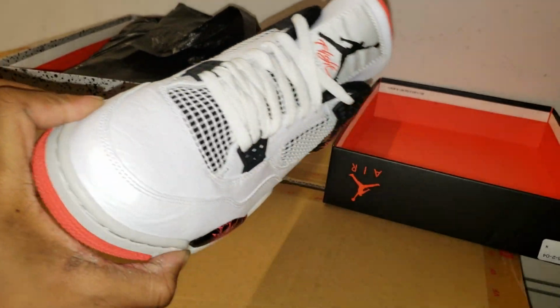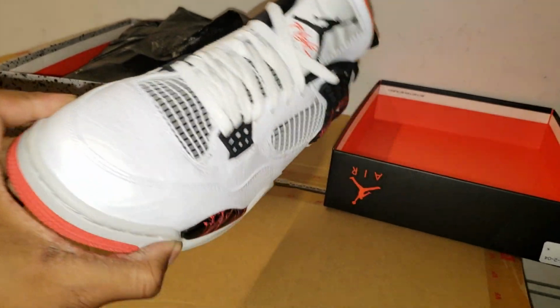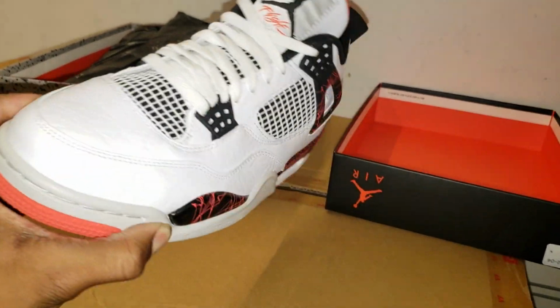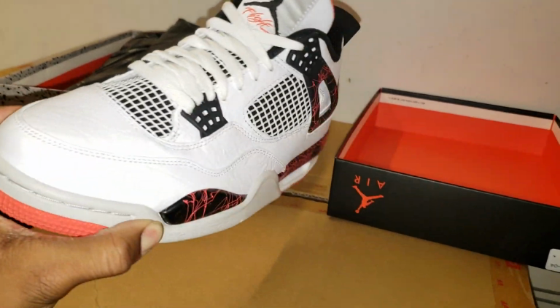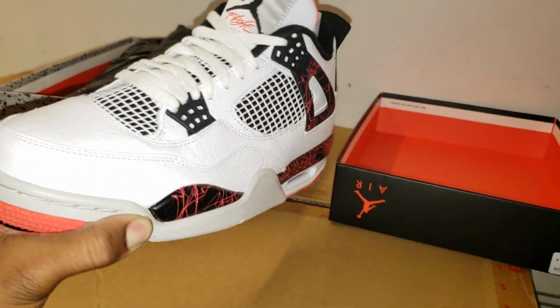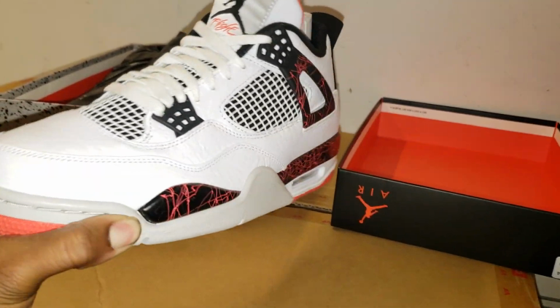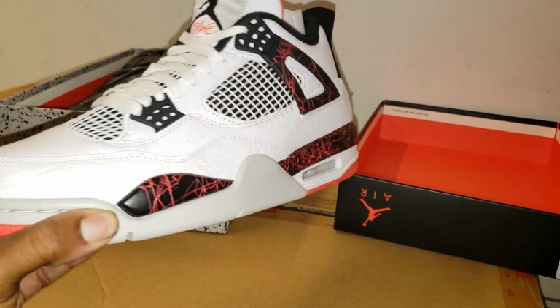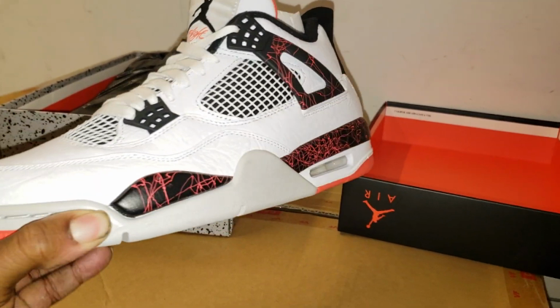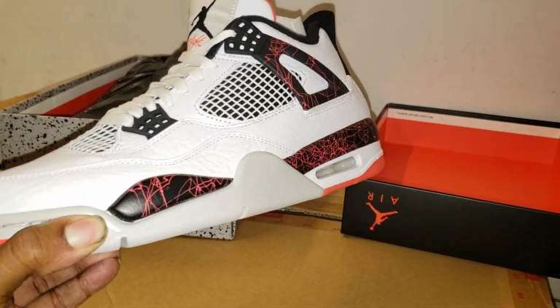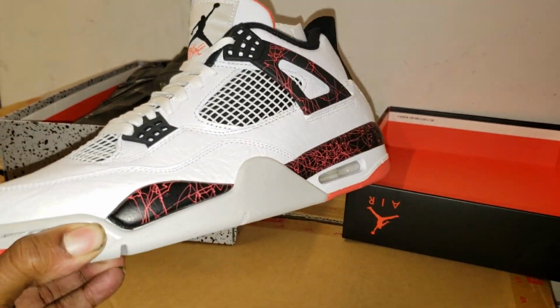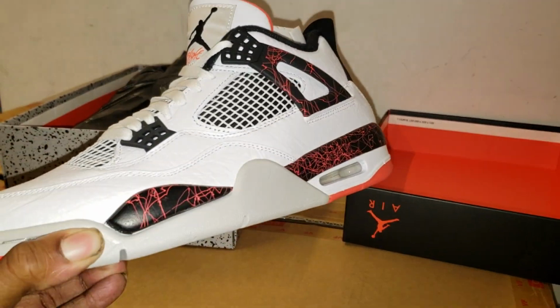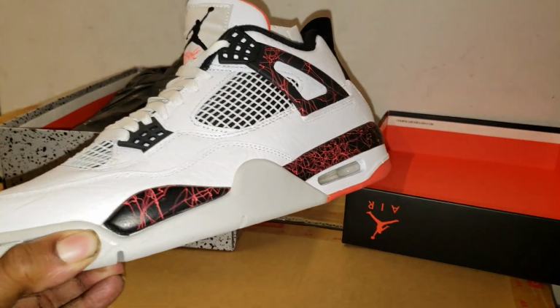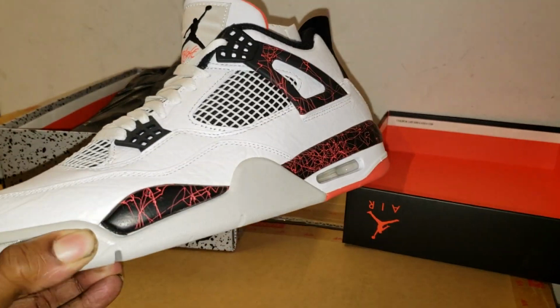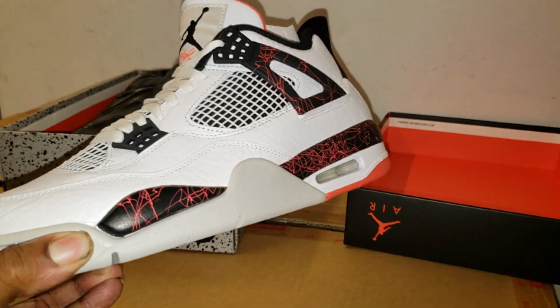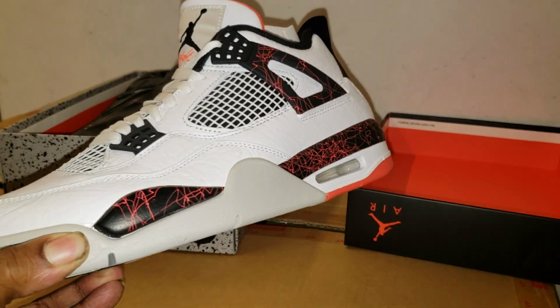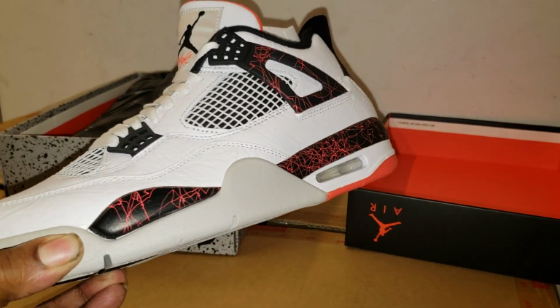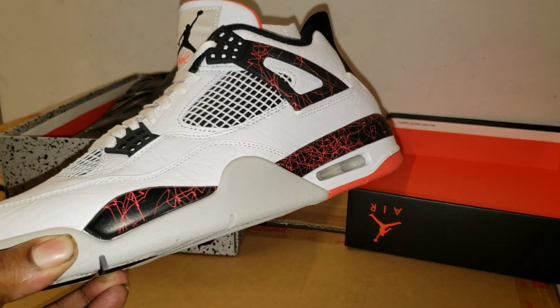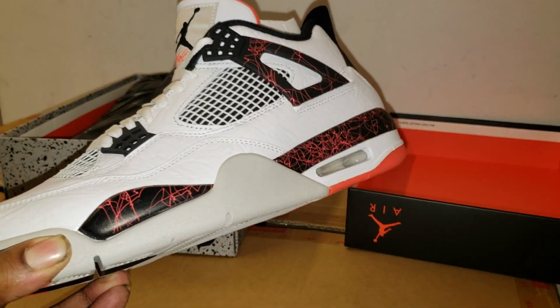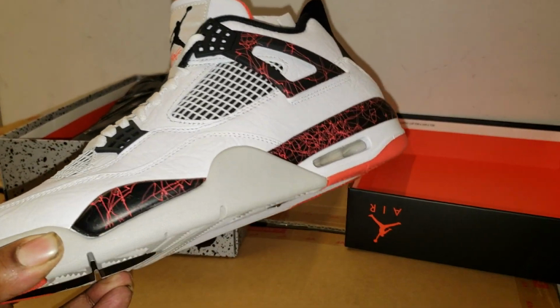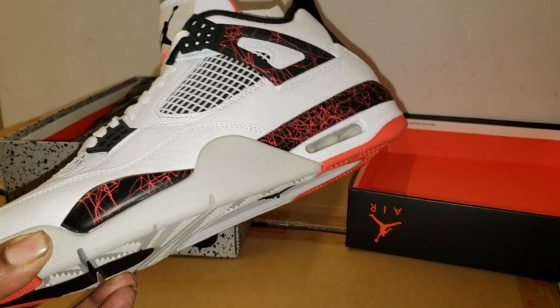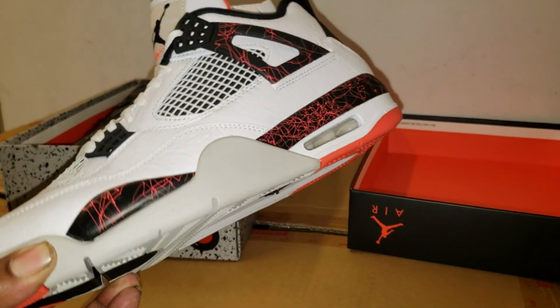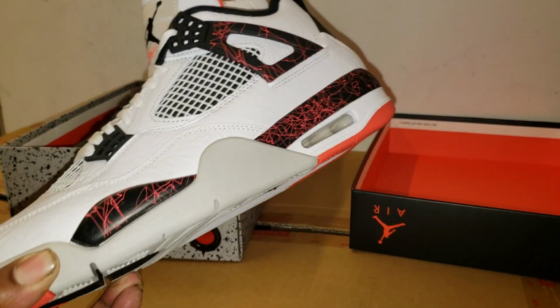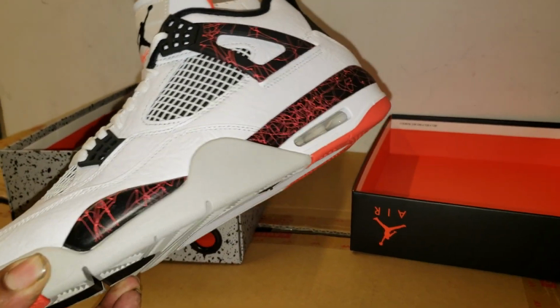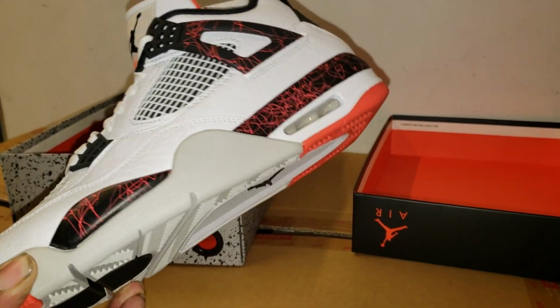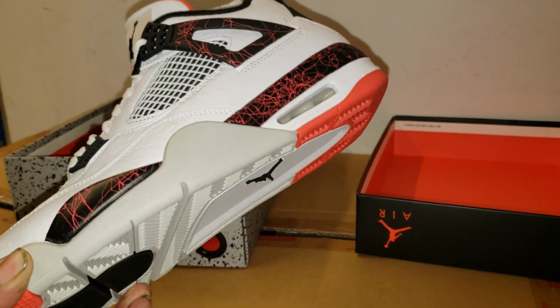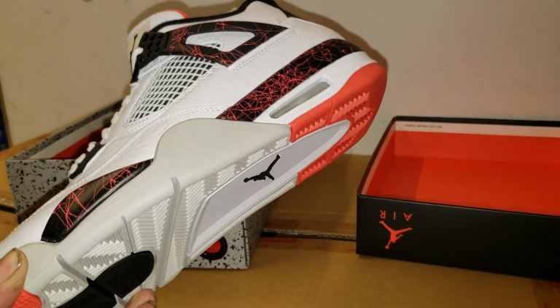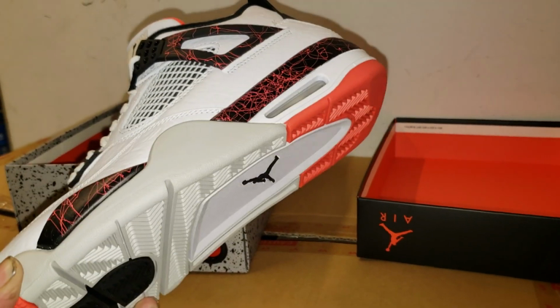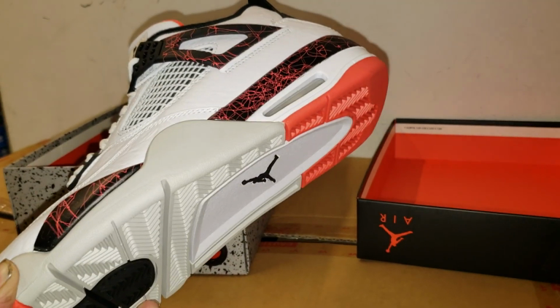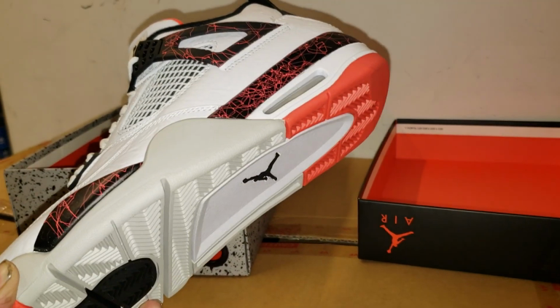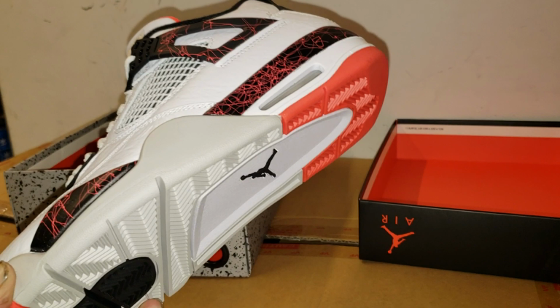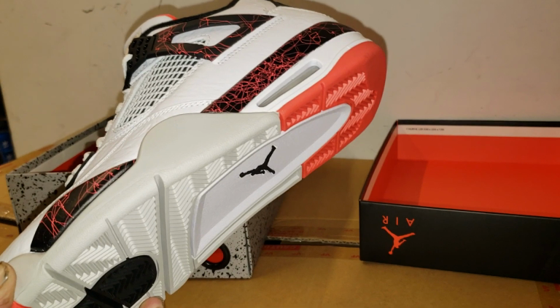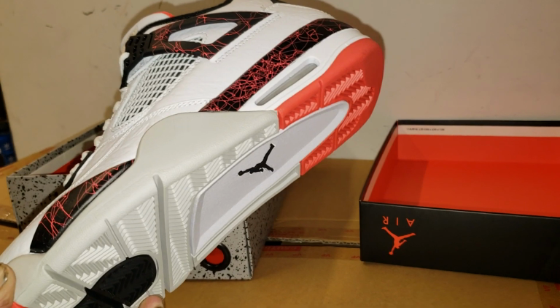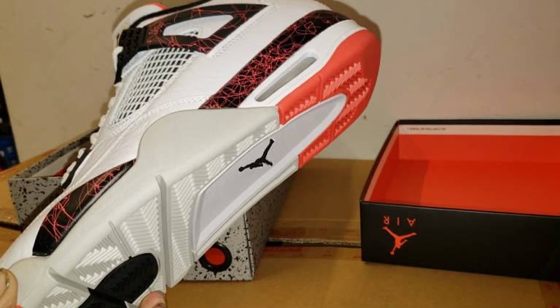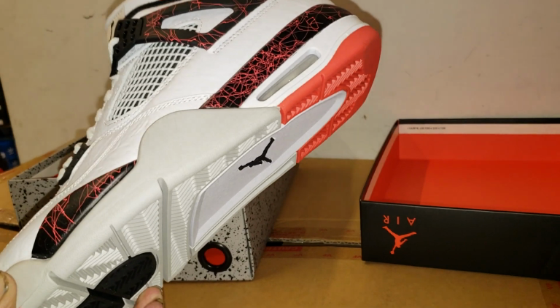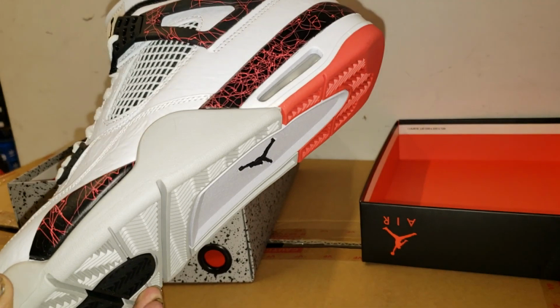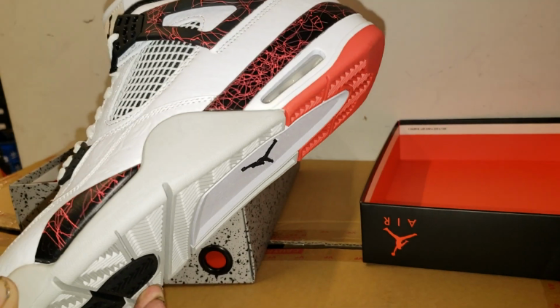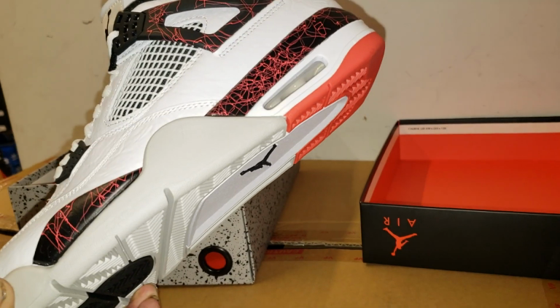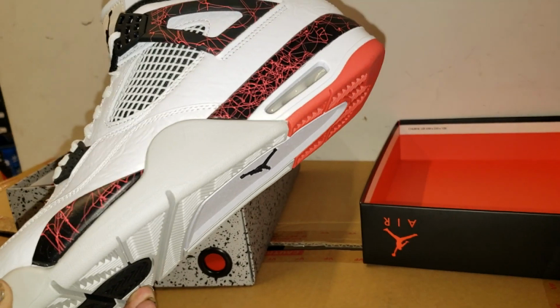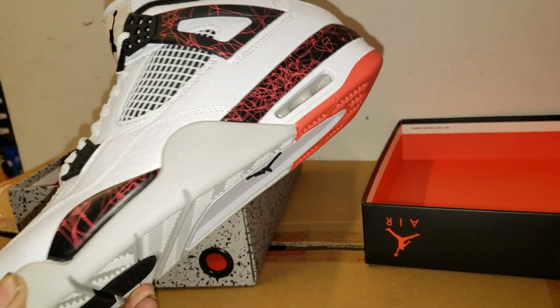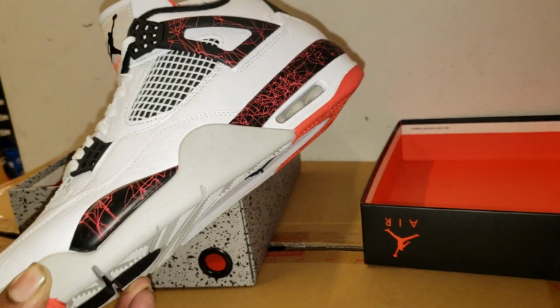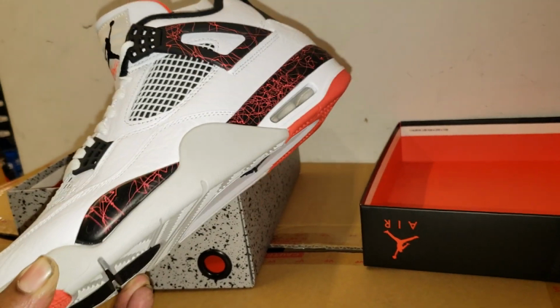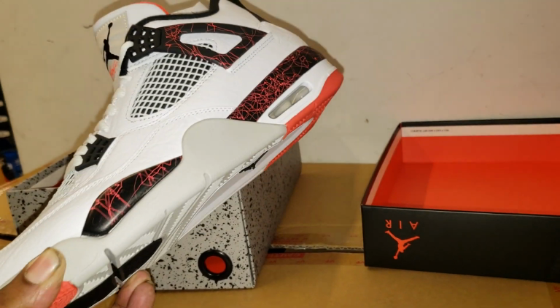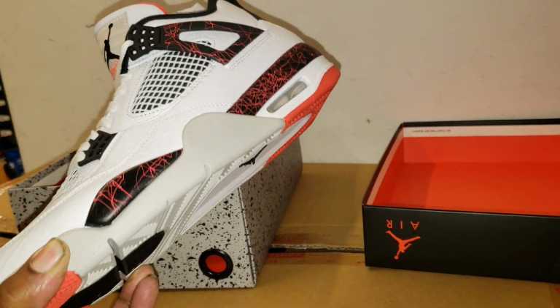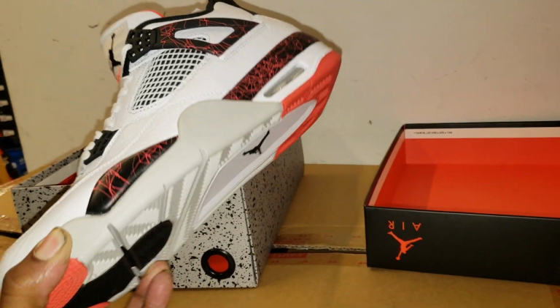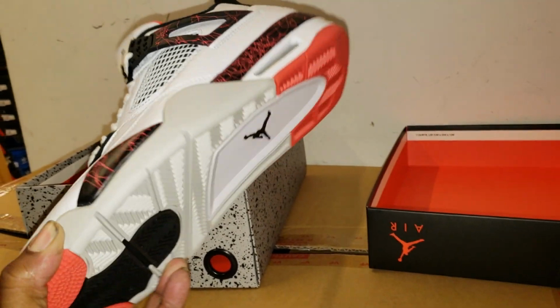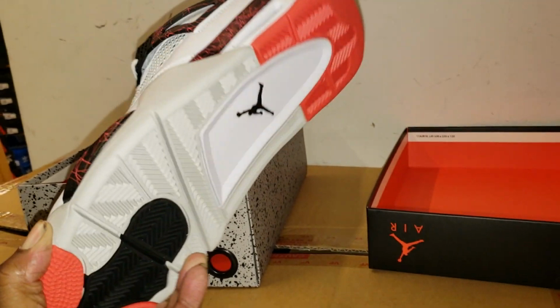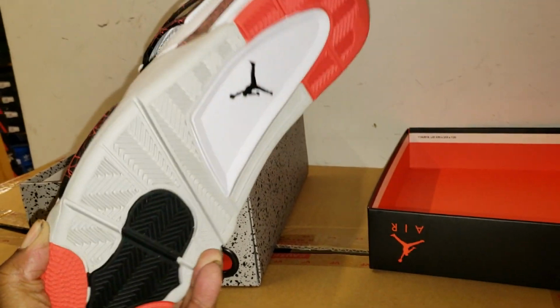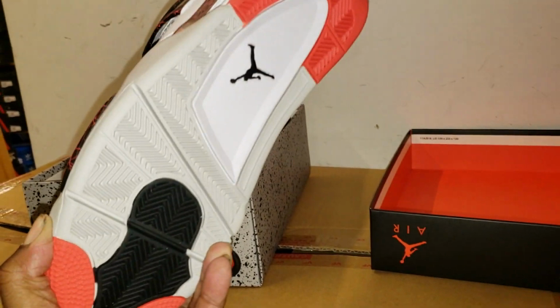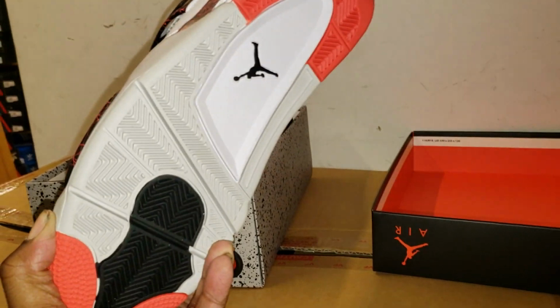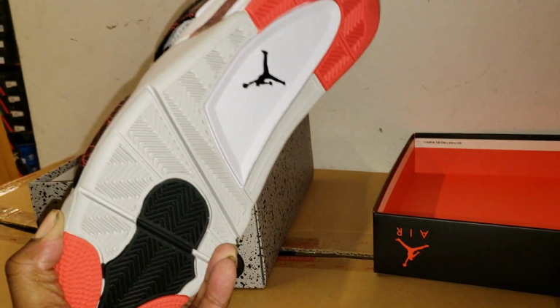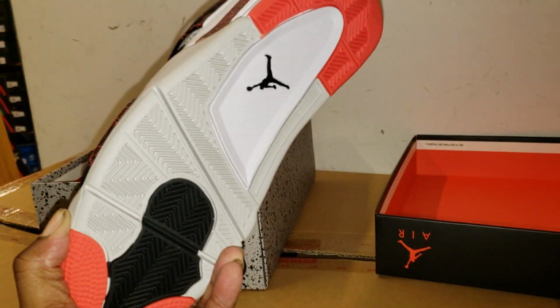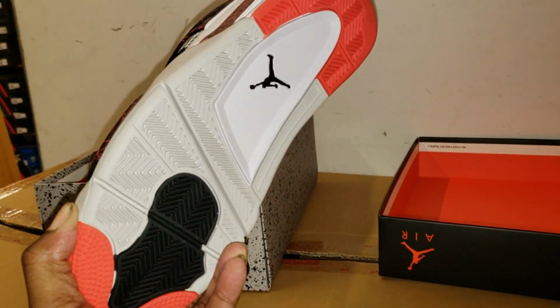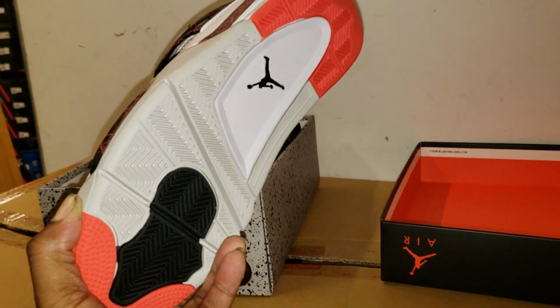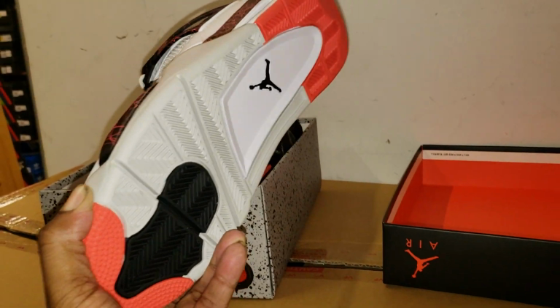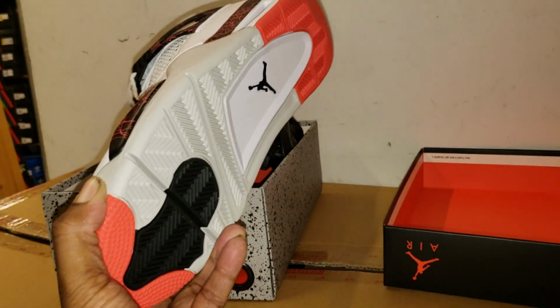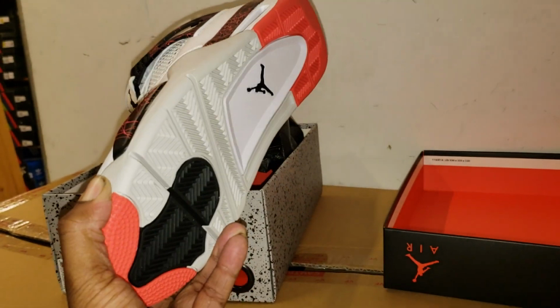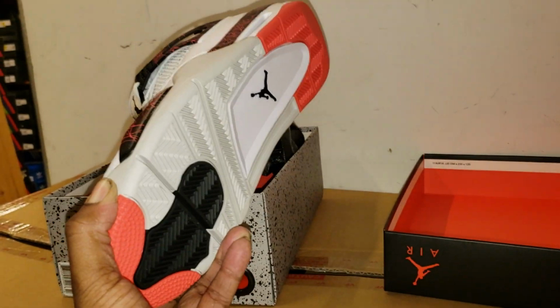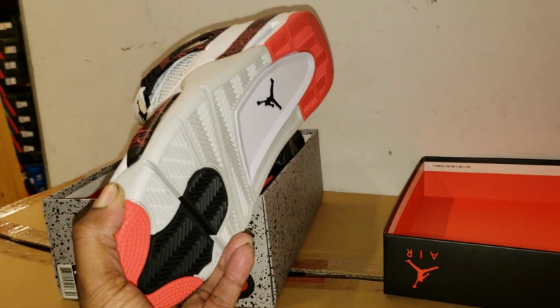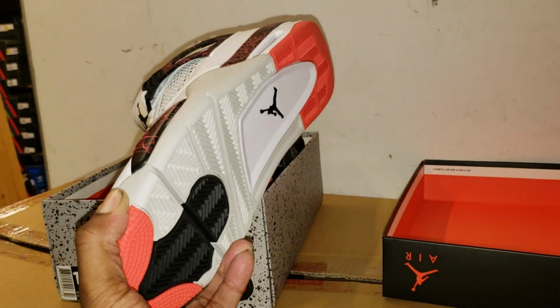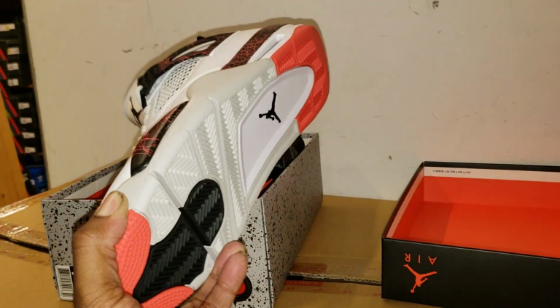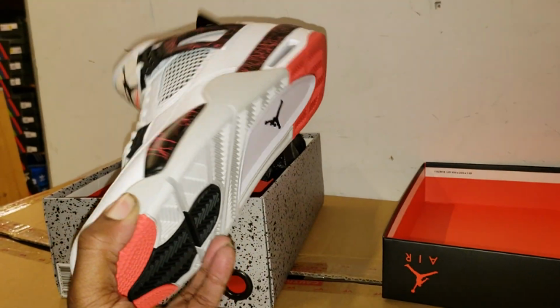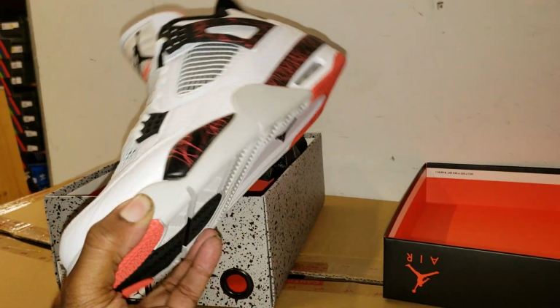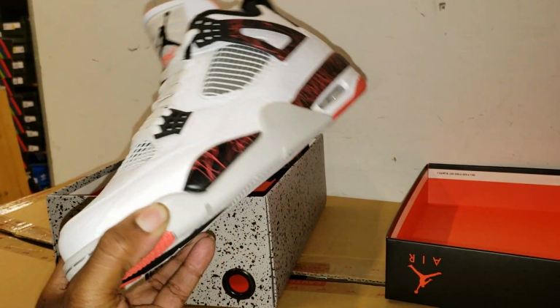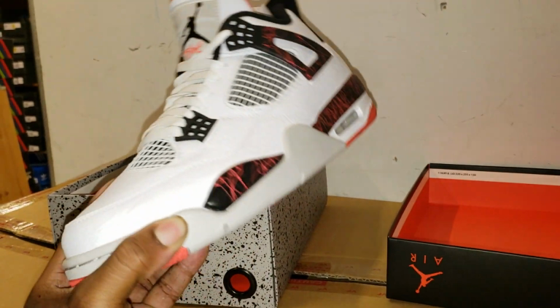Release date is March 2nd, I believe, $190 retail.